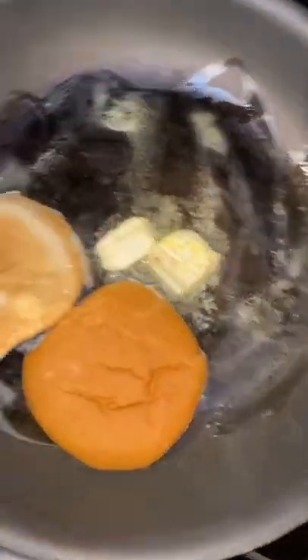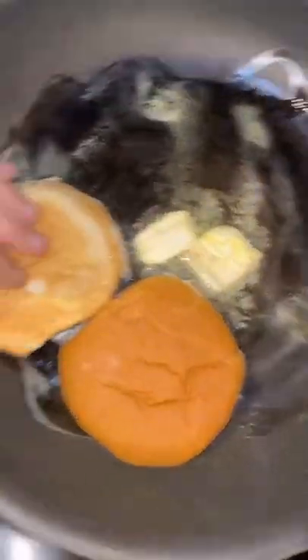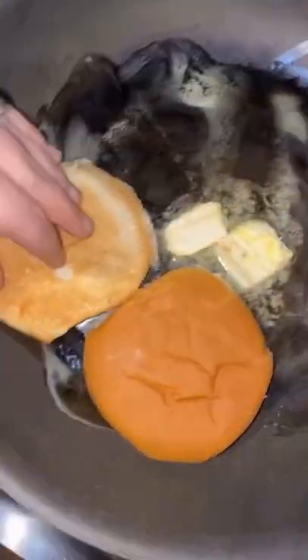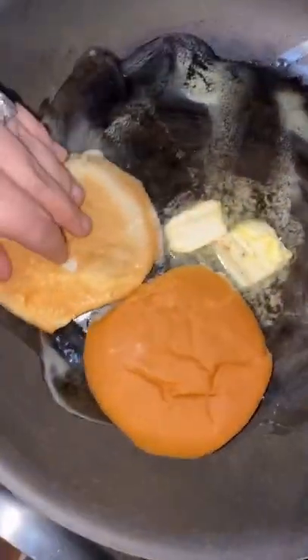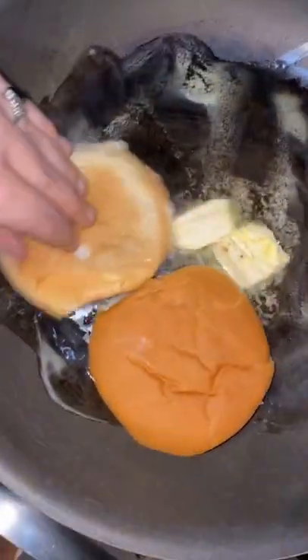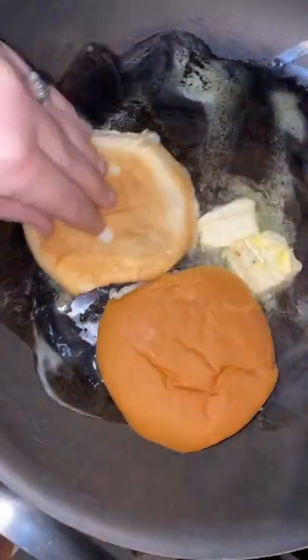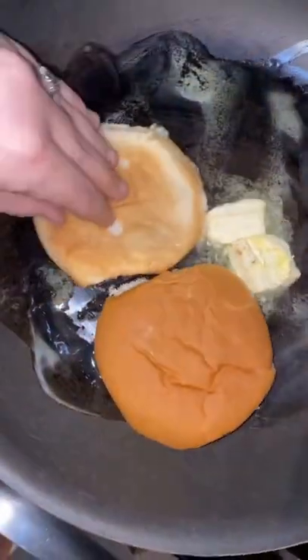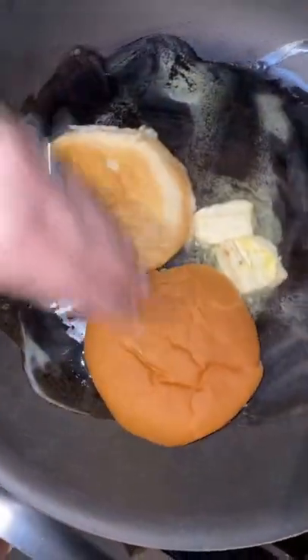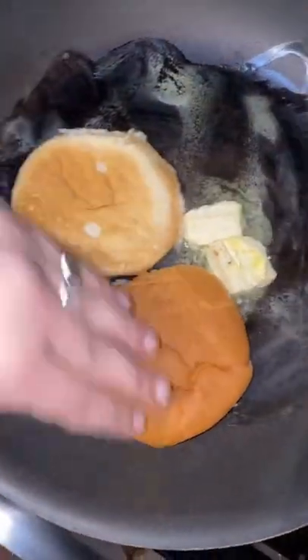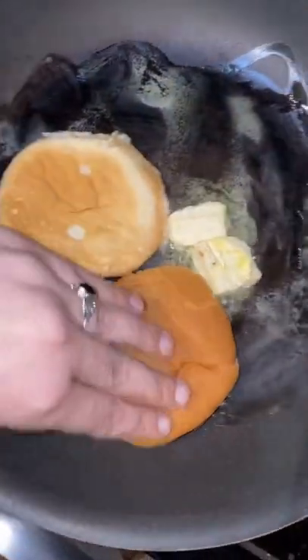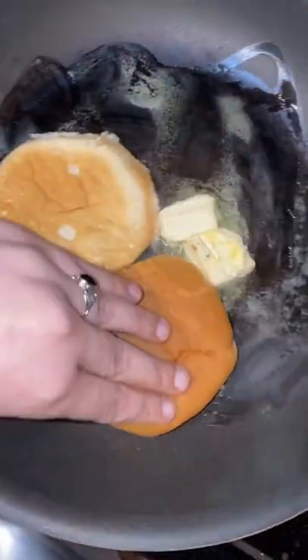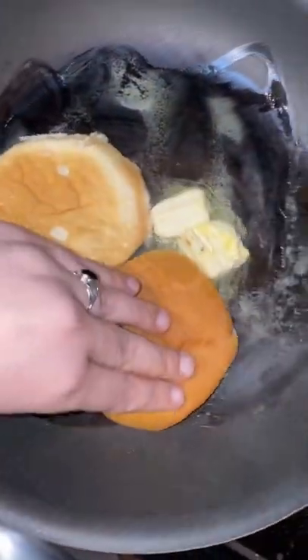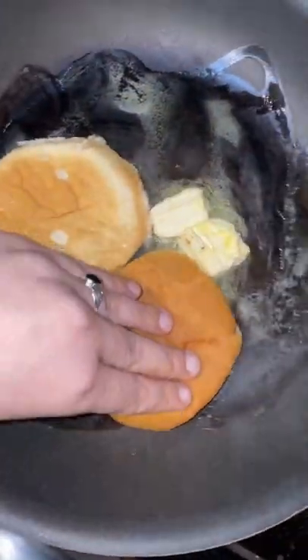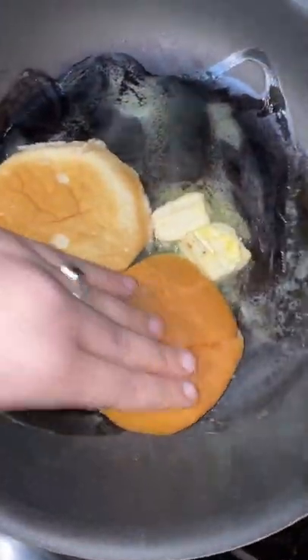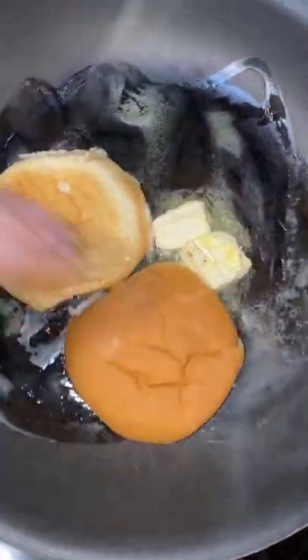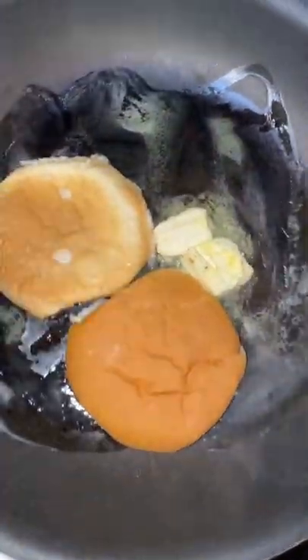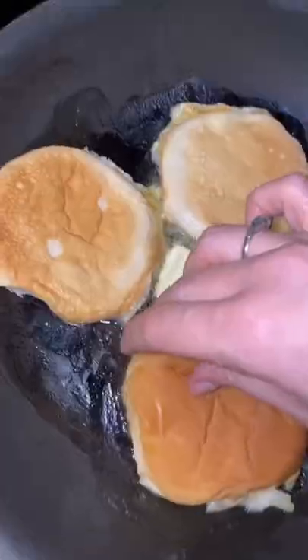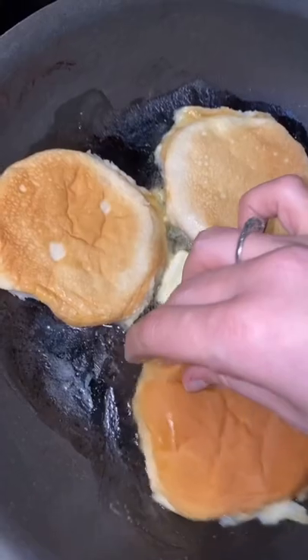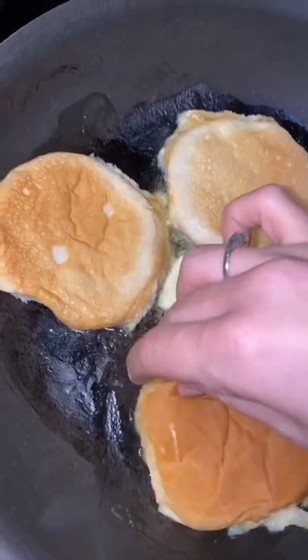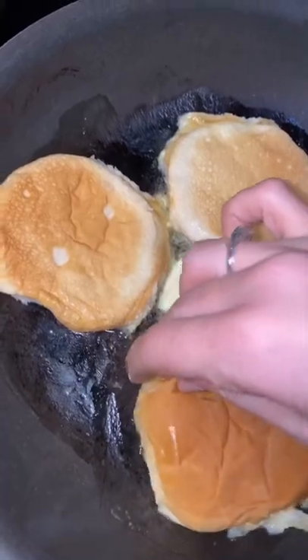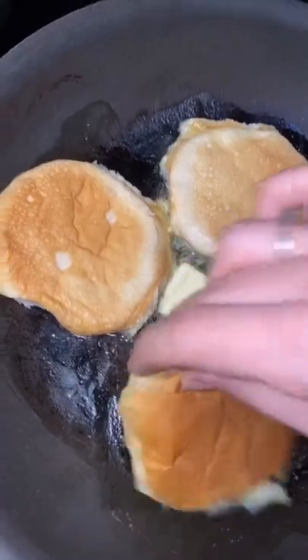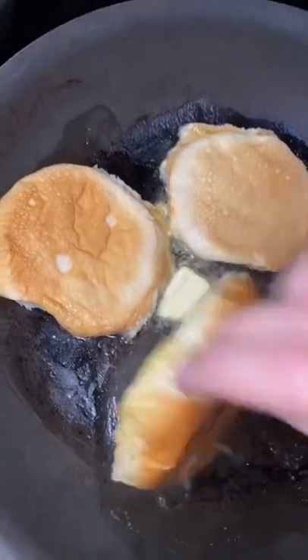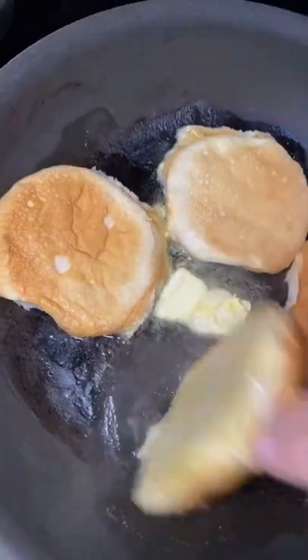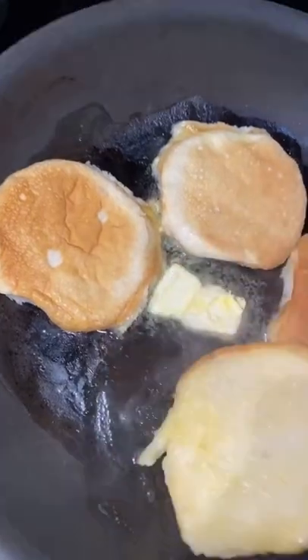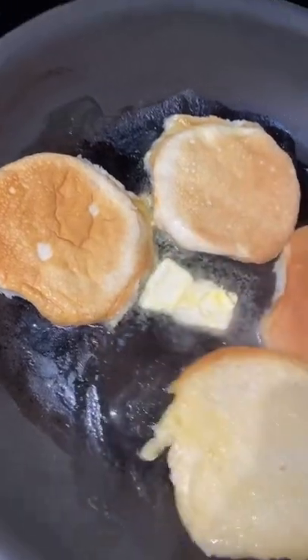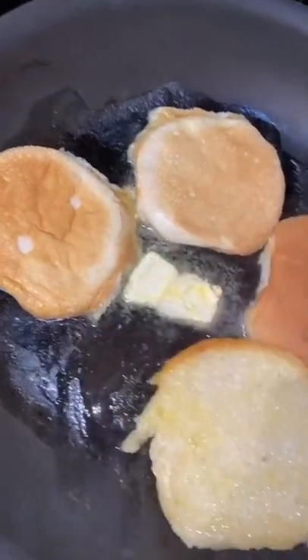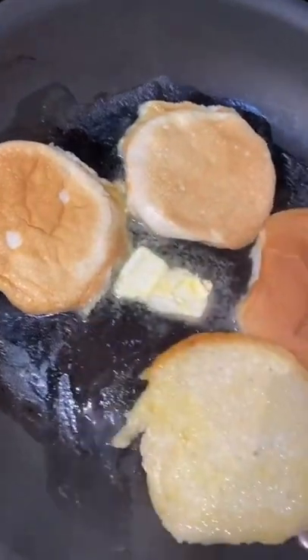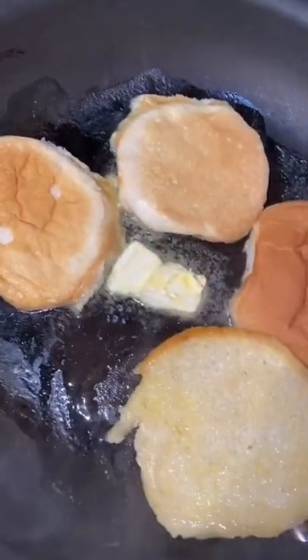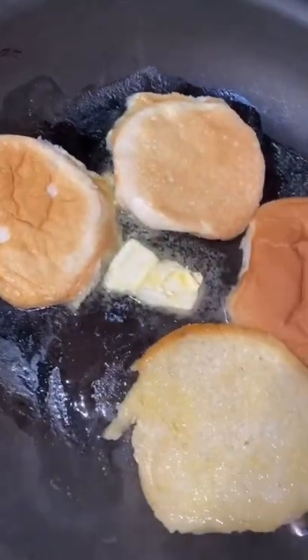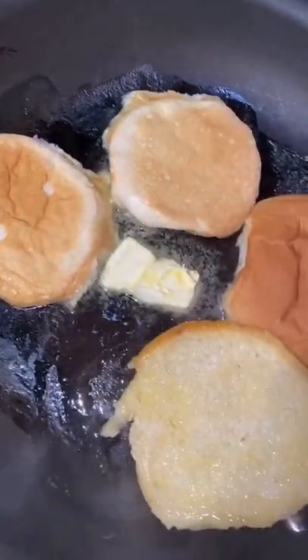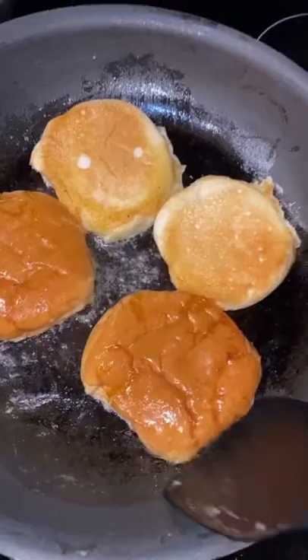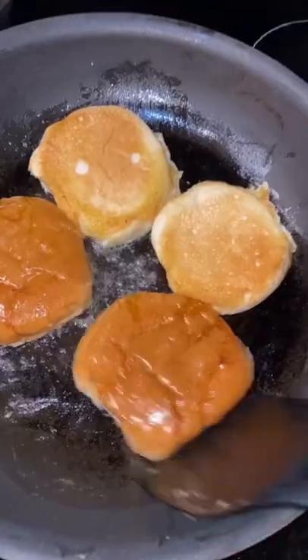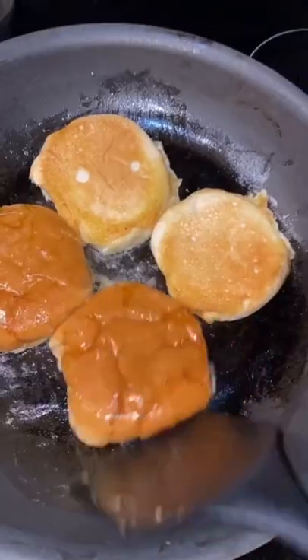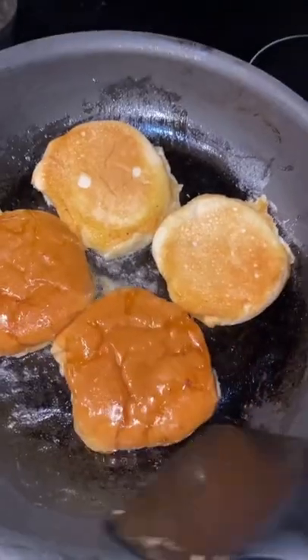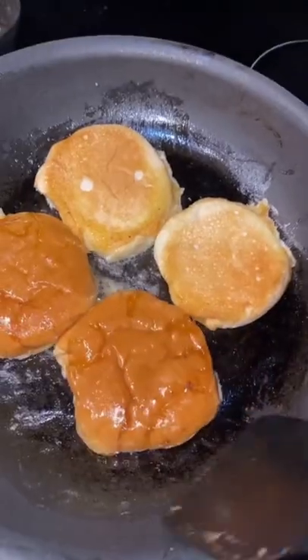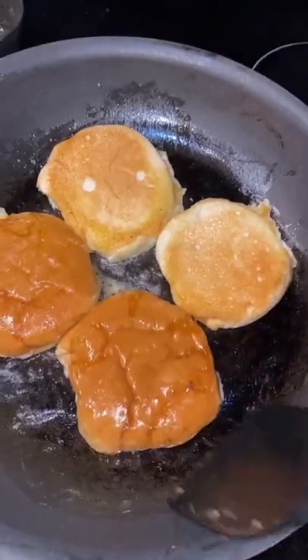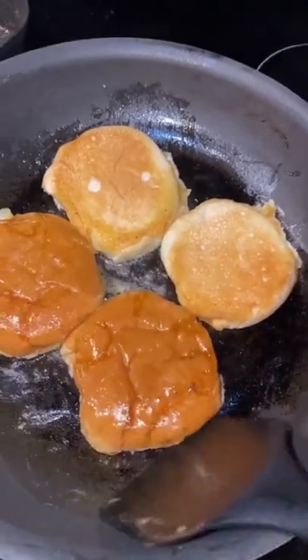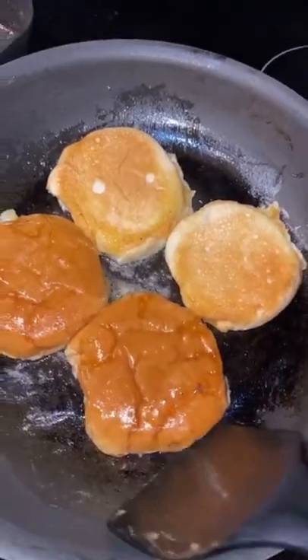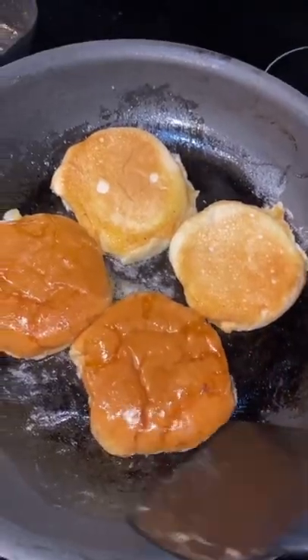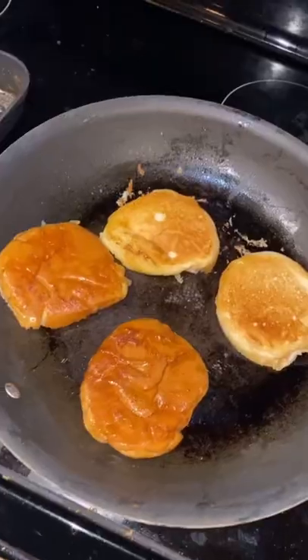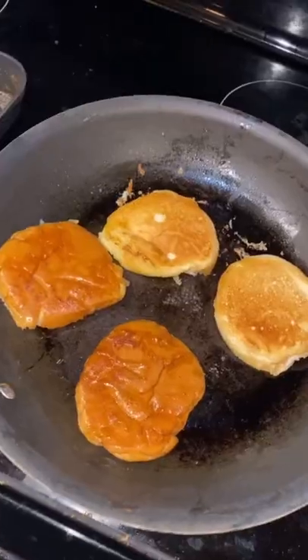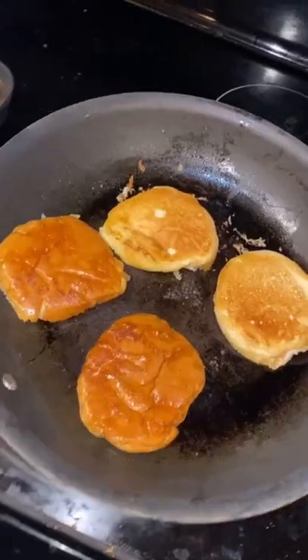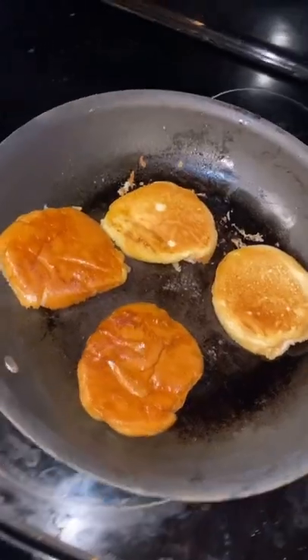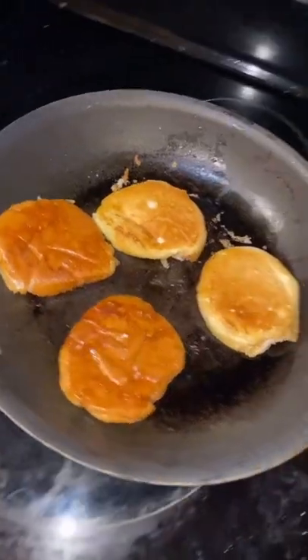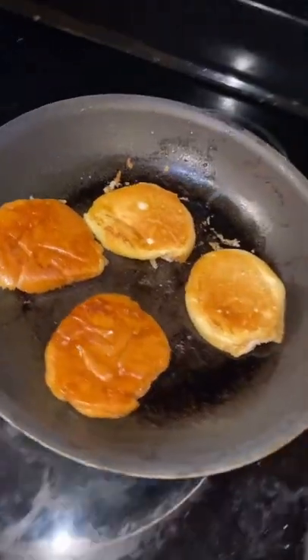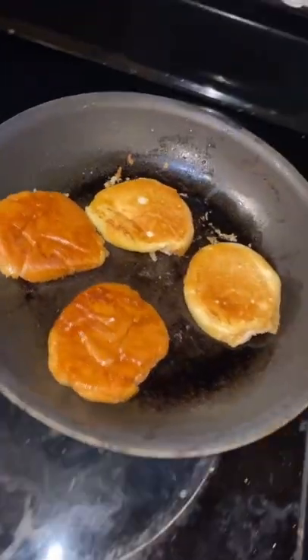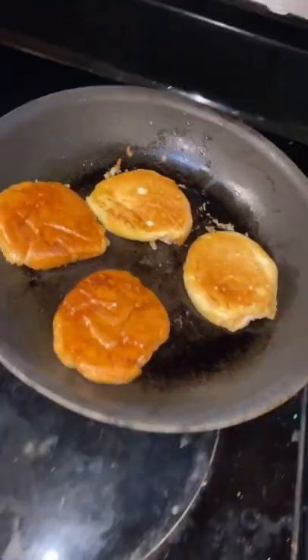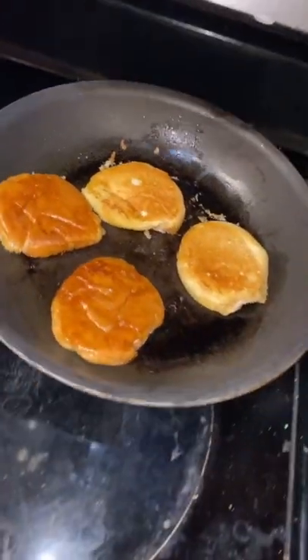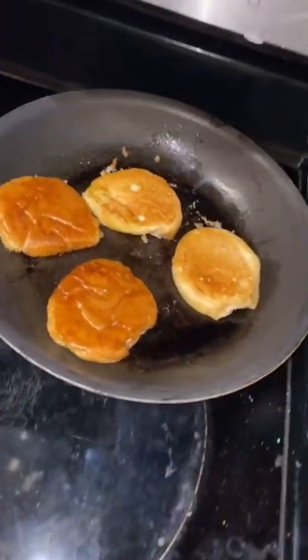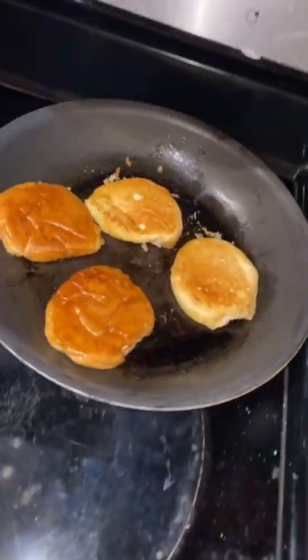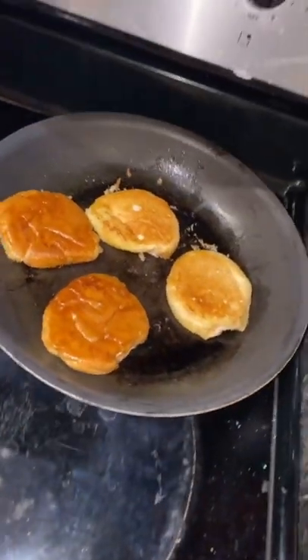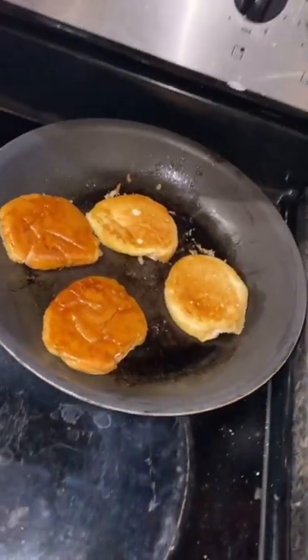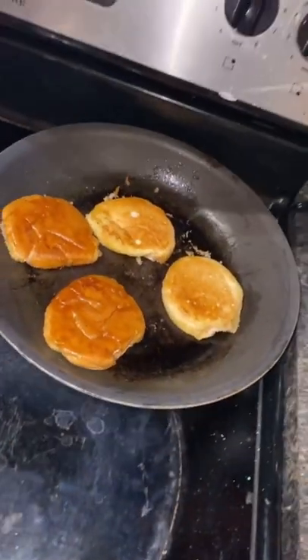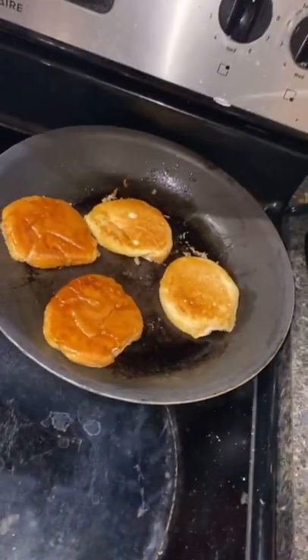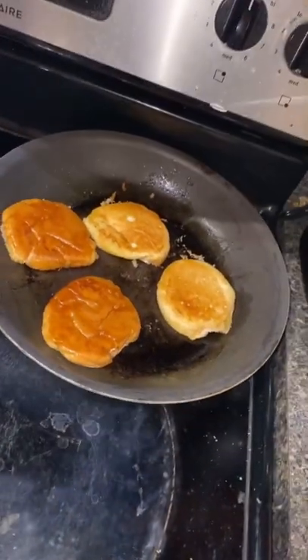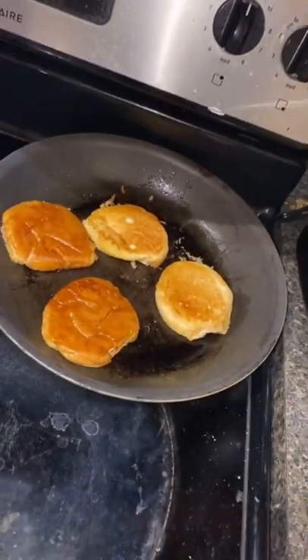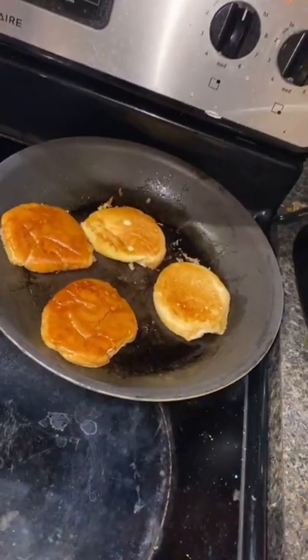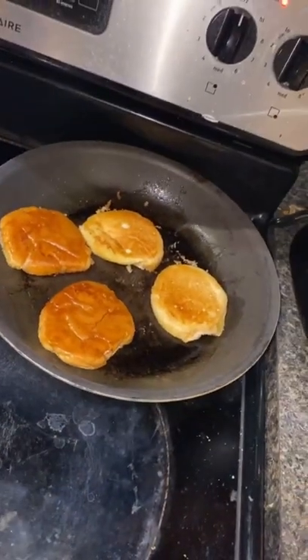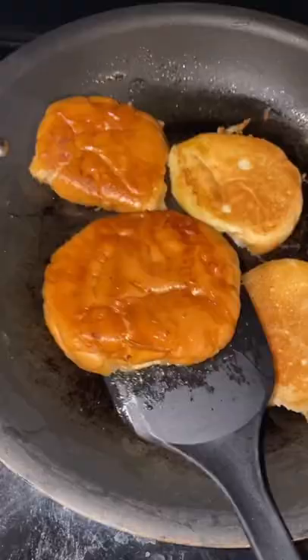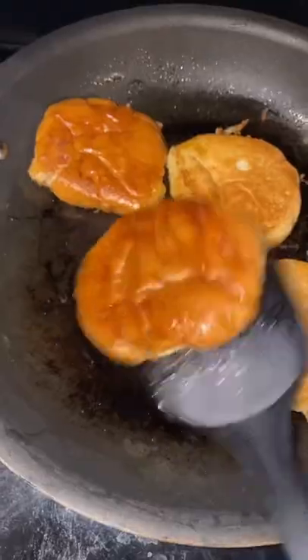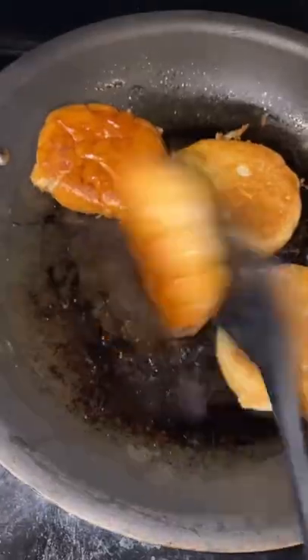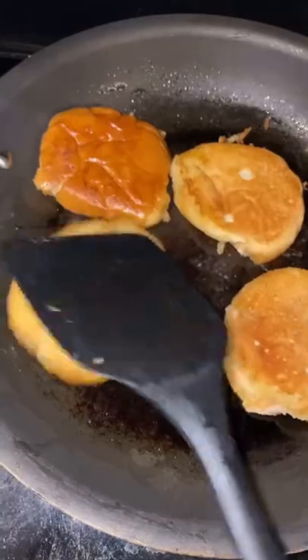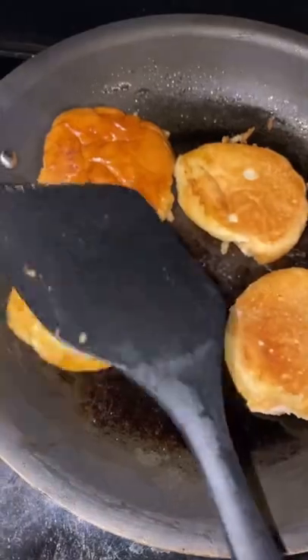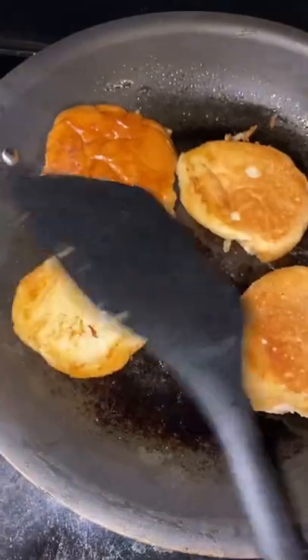Next, let's make our buns nice and buttery. Put some butter in a pan and flip the buns around until they go all nice and golden brown, and then take them off of the heat.